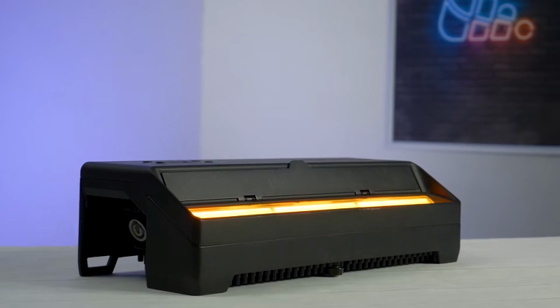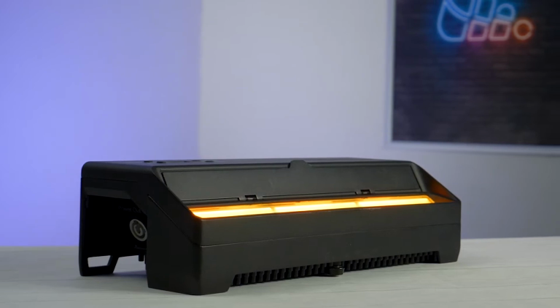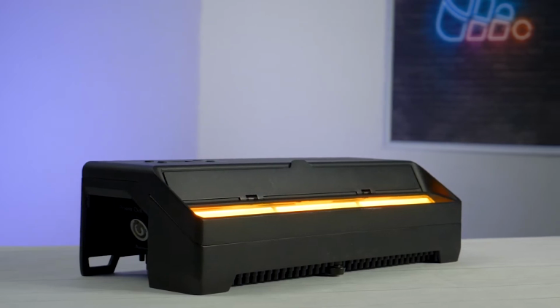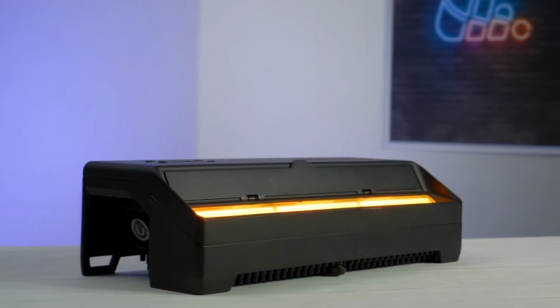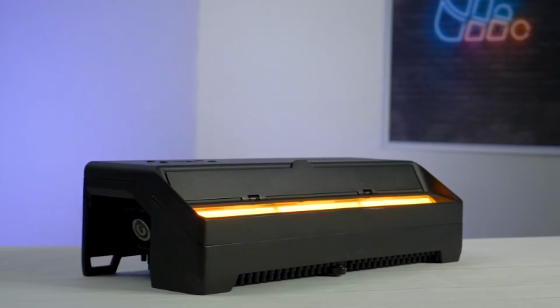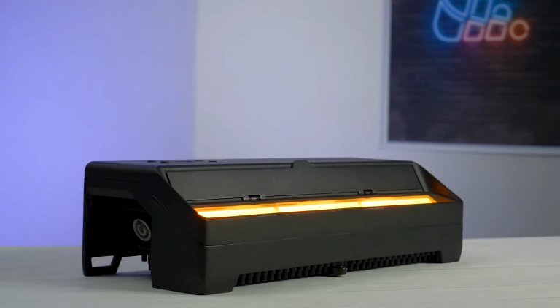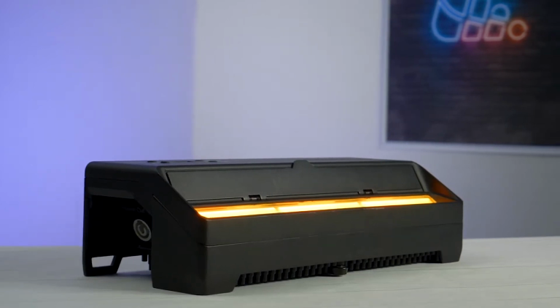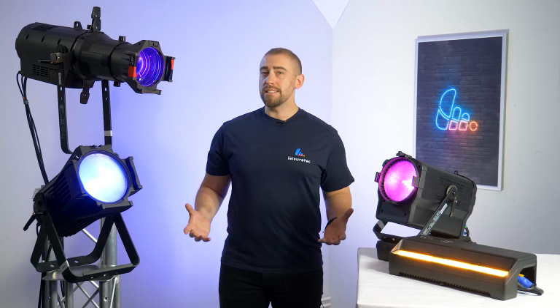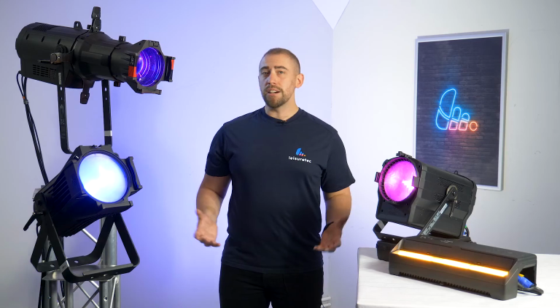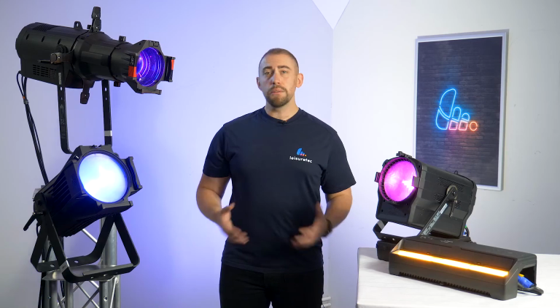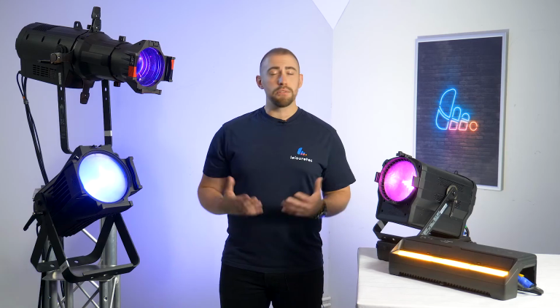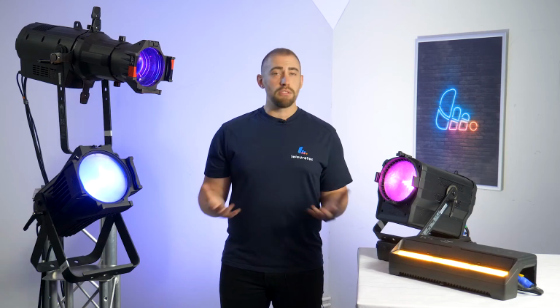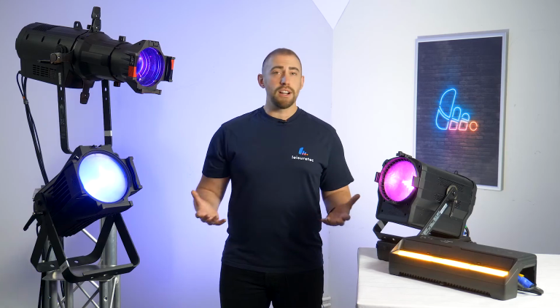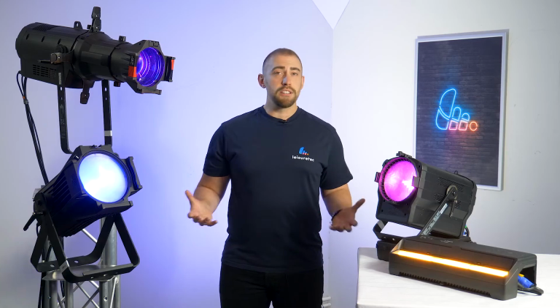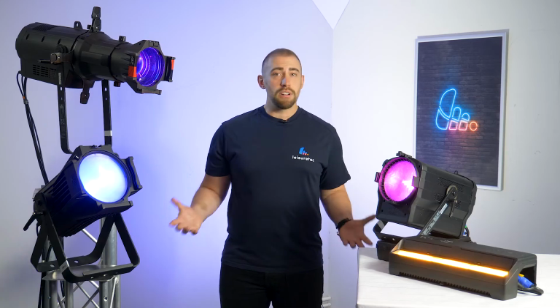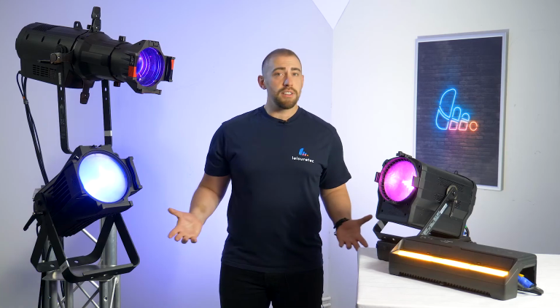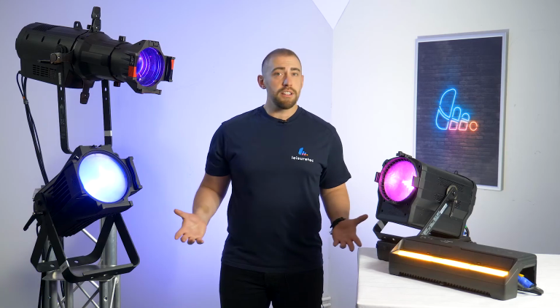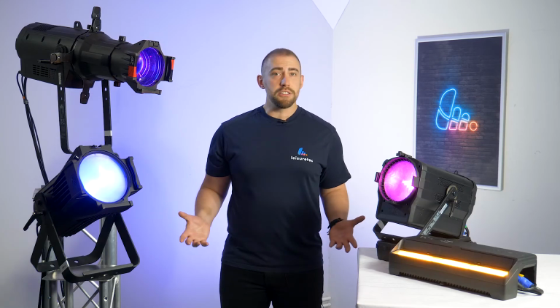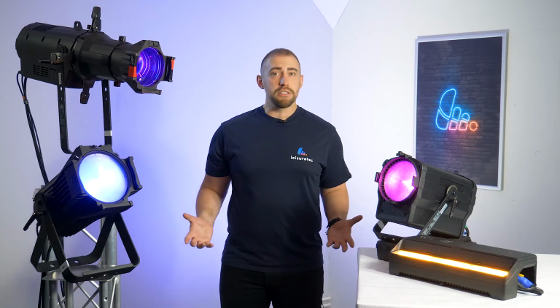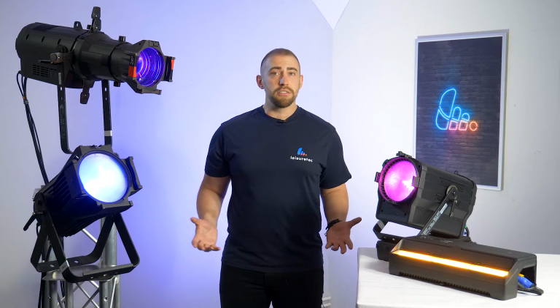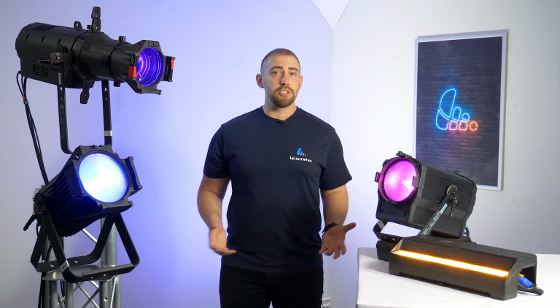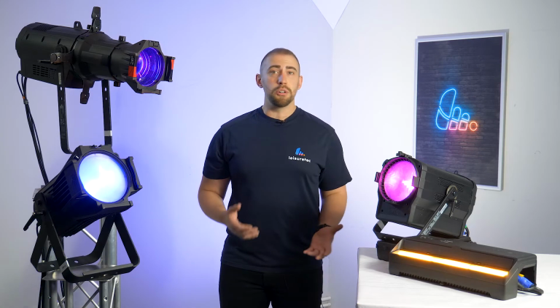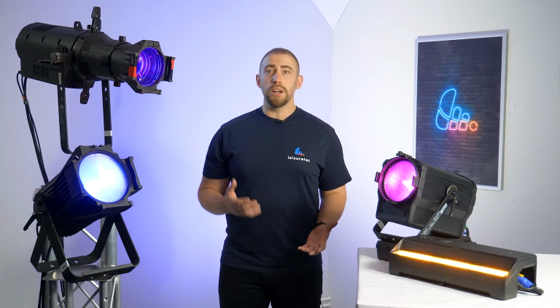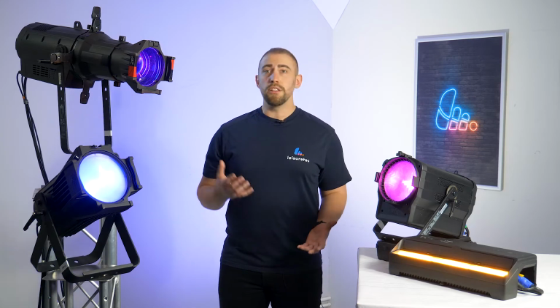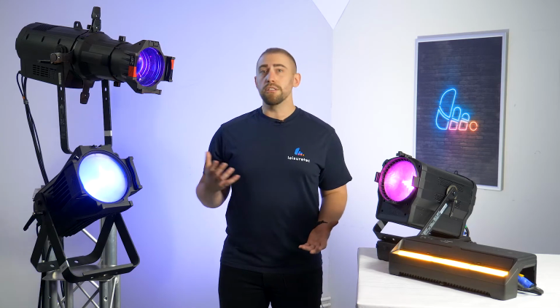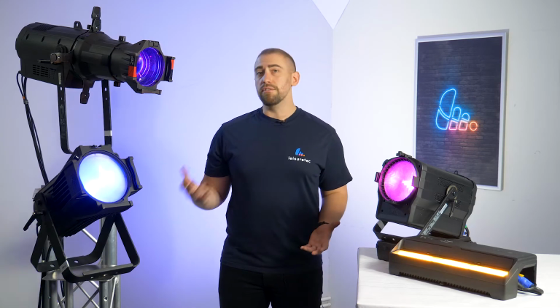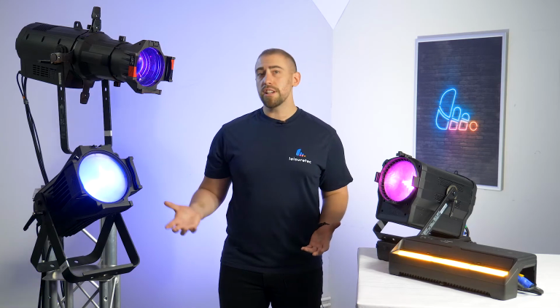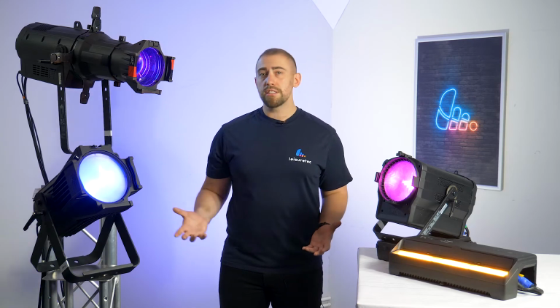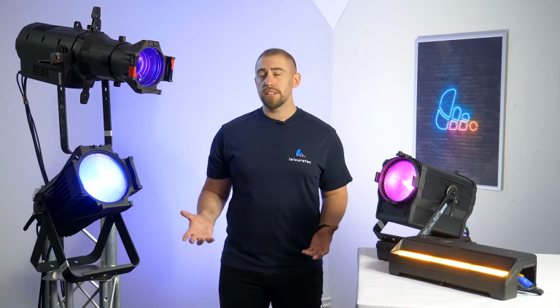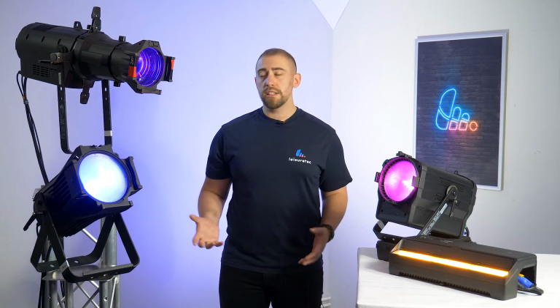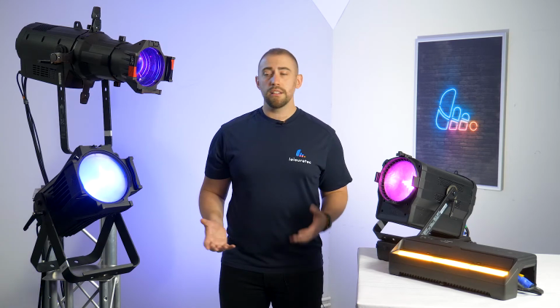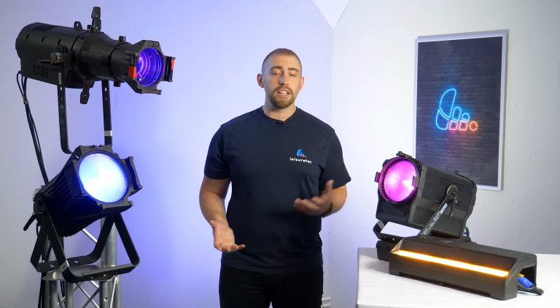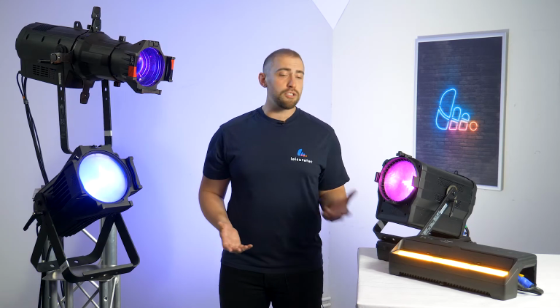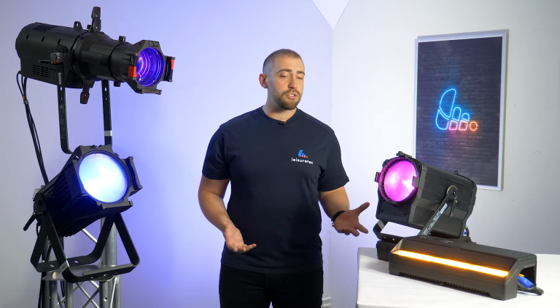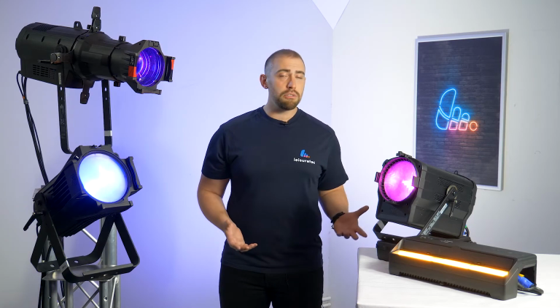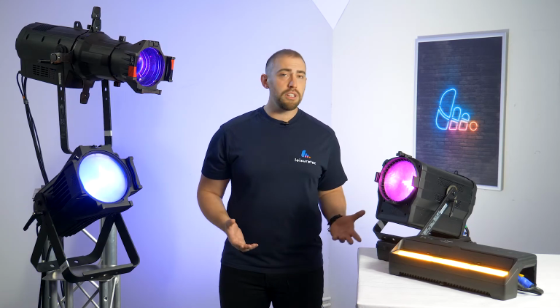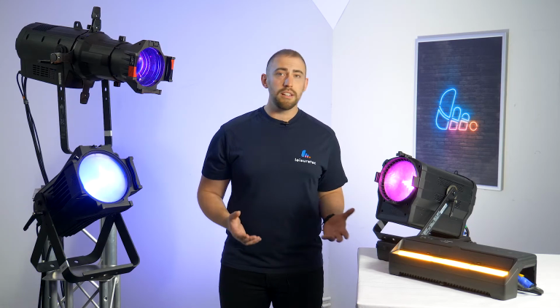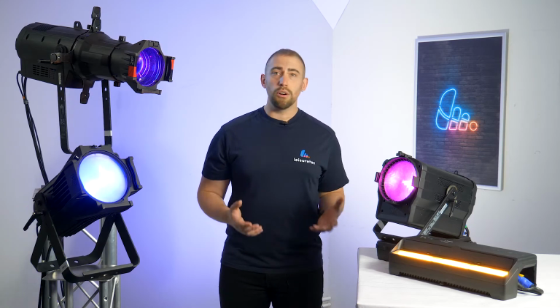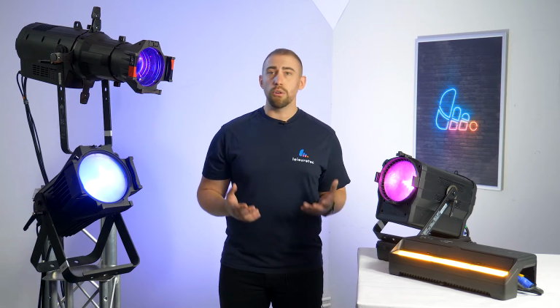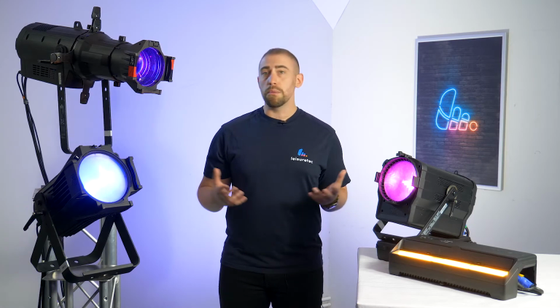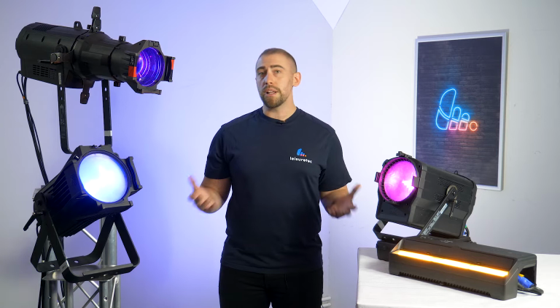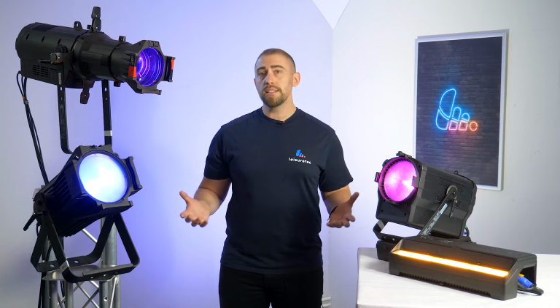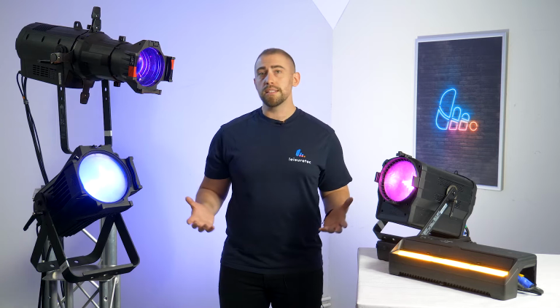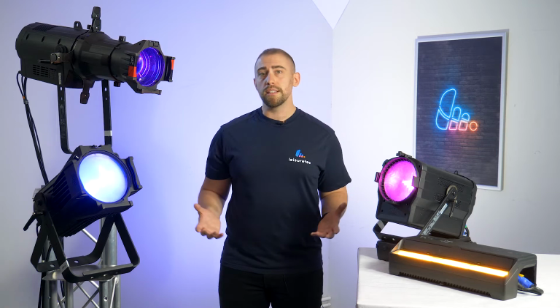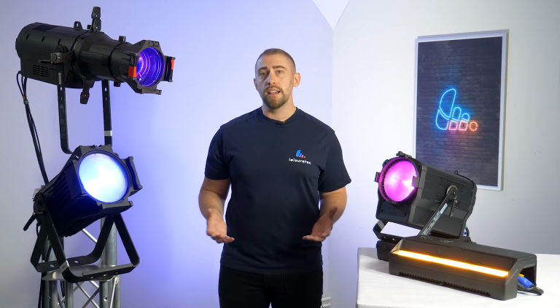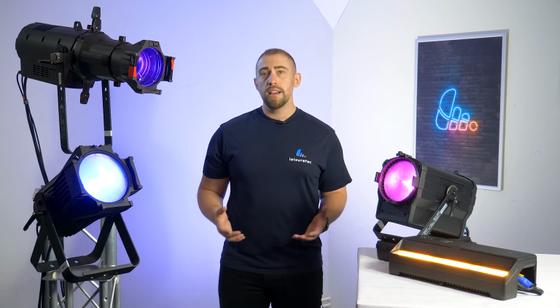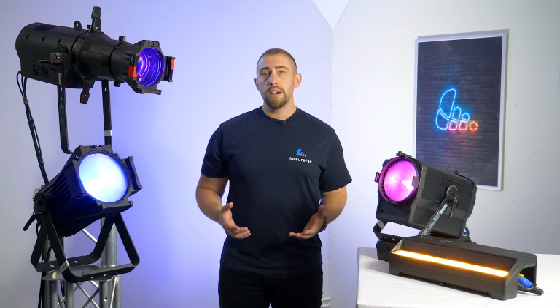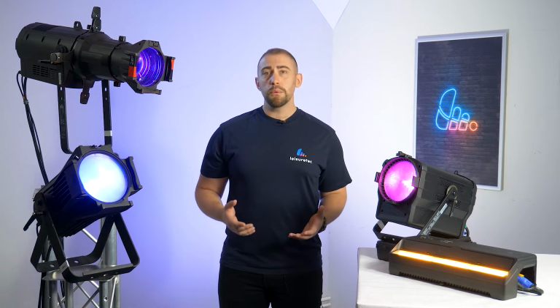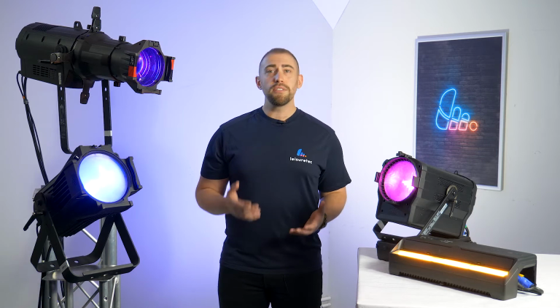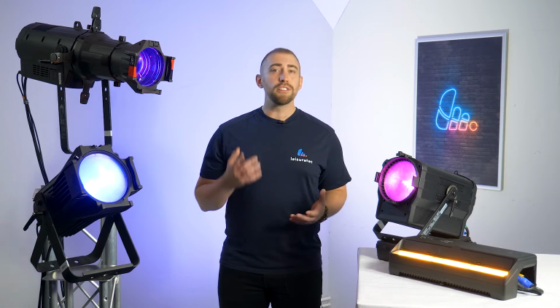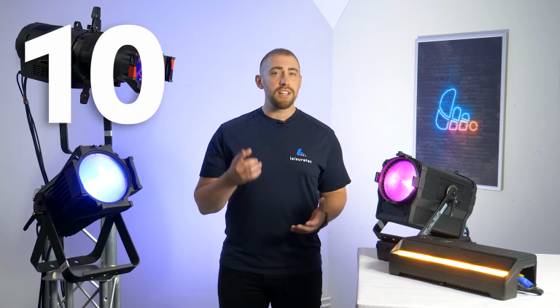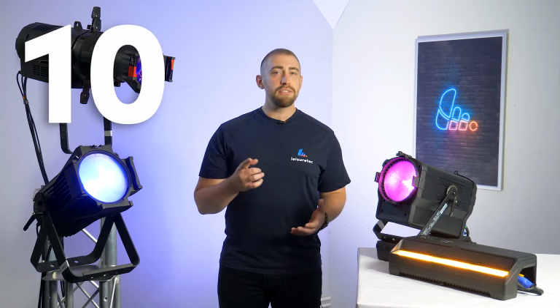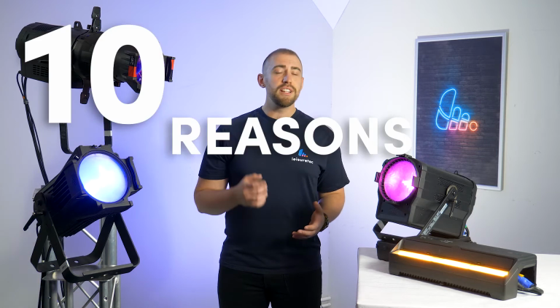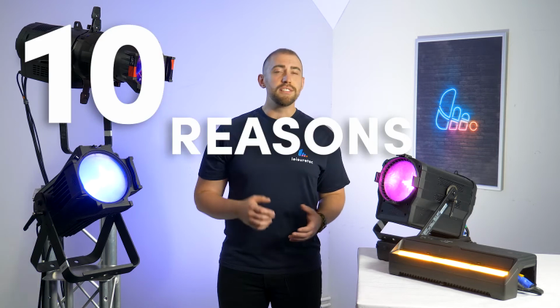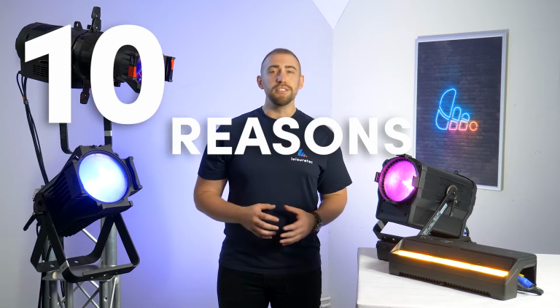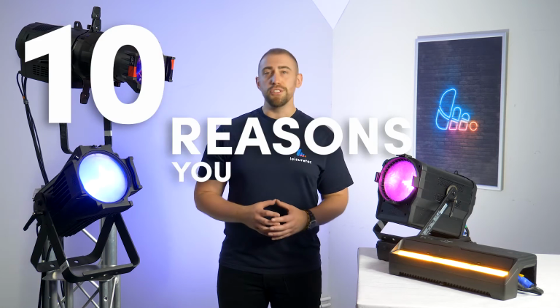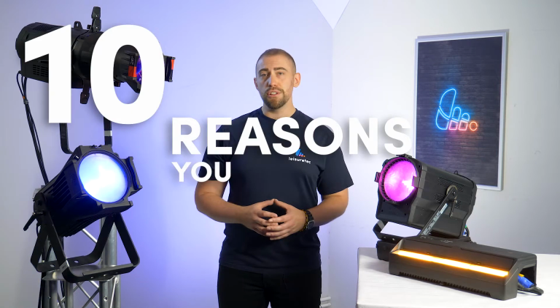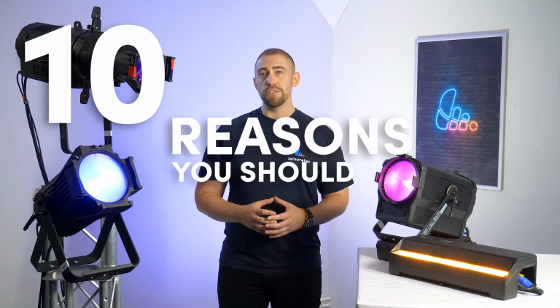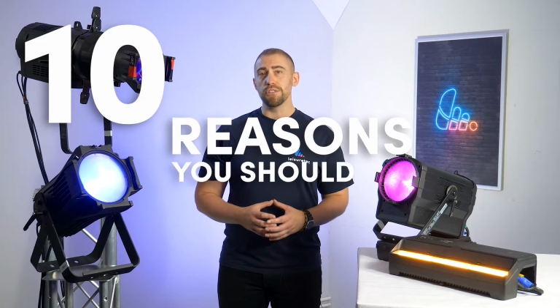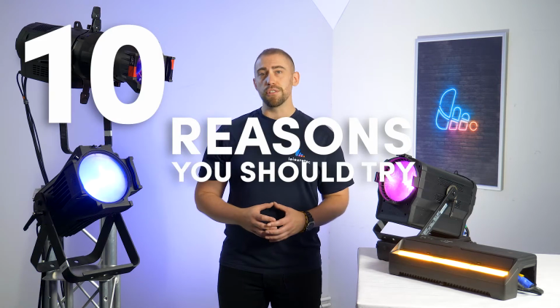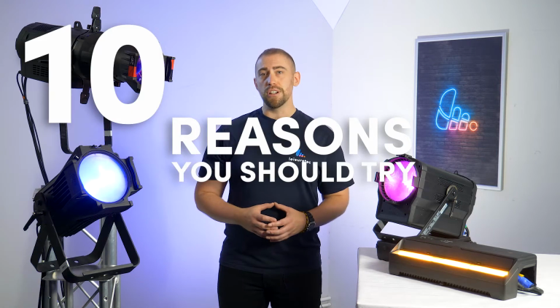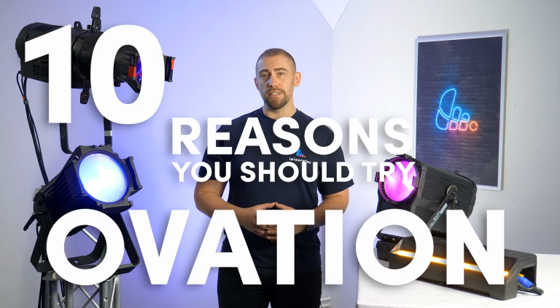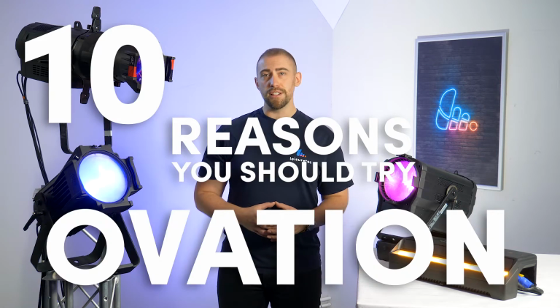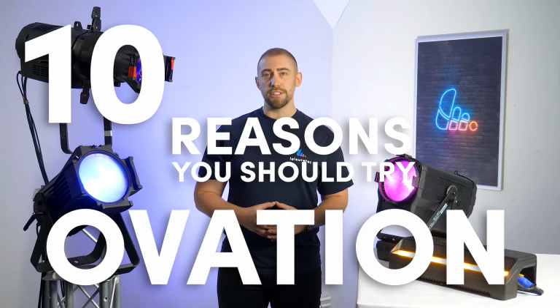There's never been a better time to upgrade to Ovation, so whether you're investing, installing or replacing, we've got 10 reasons you should try Ovation.